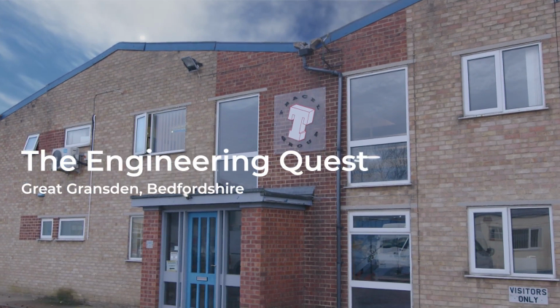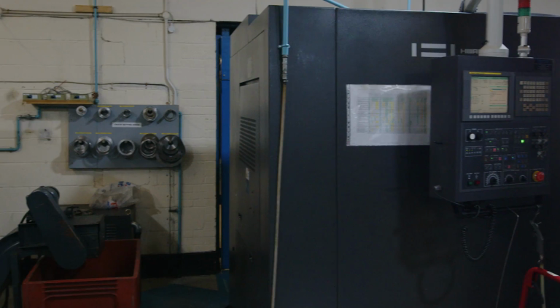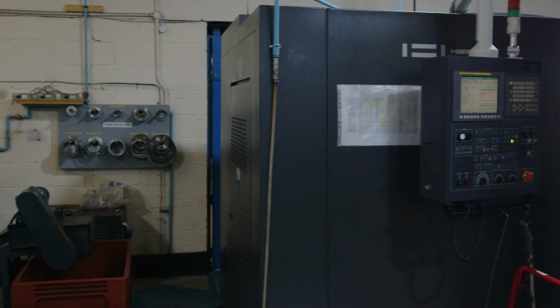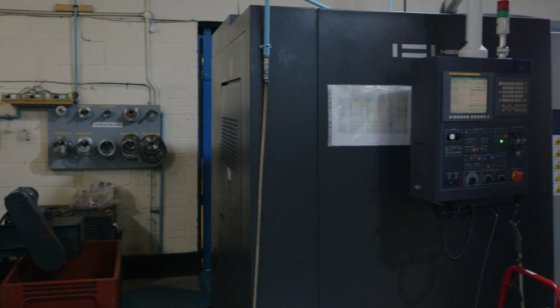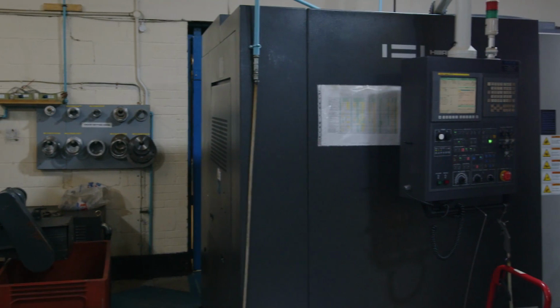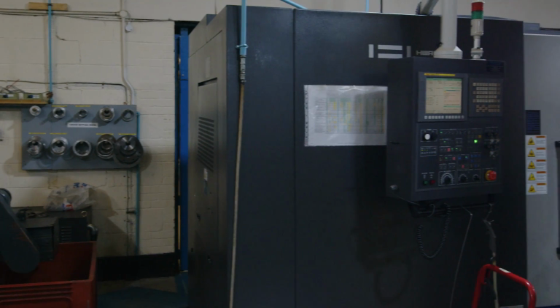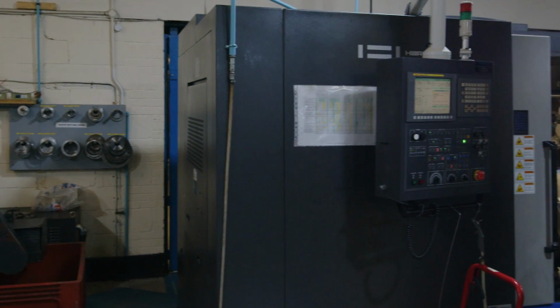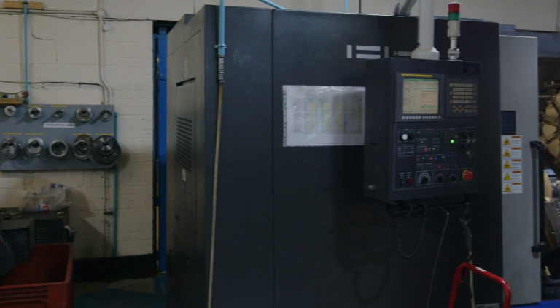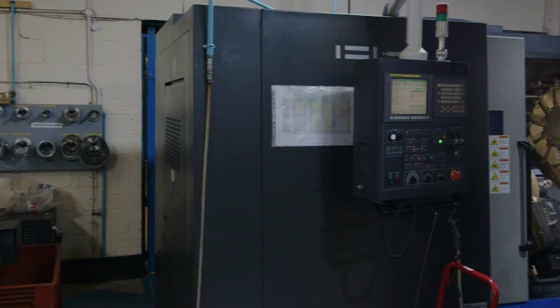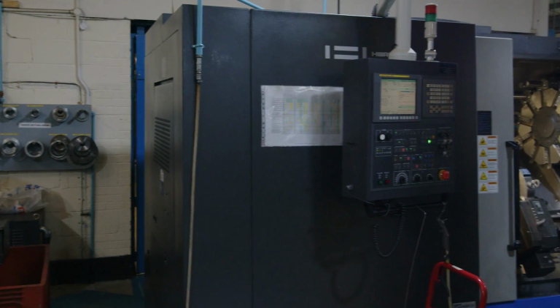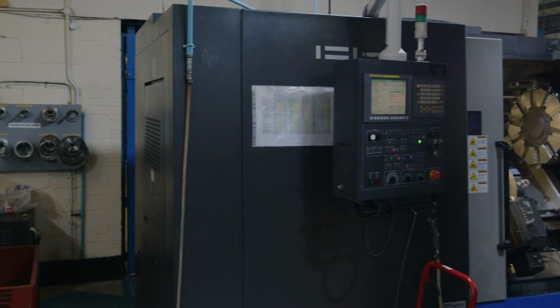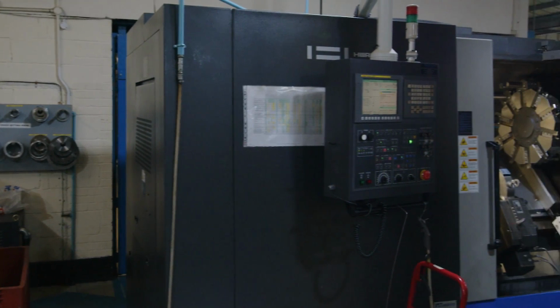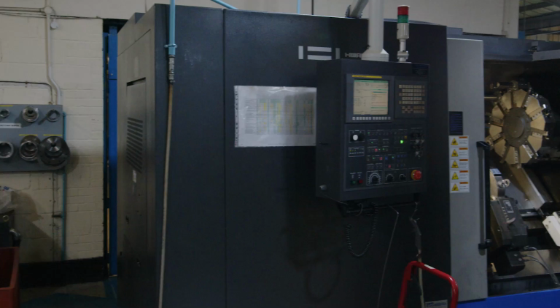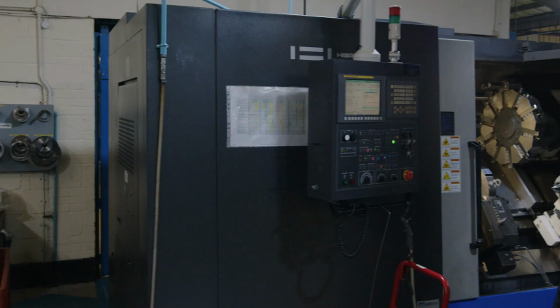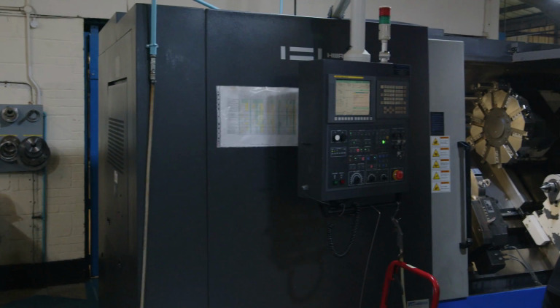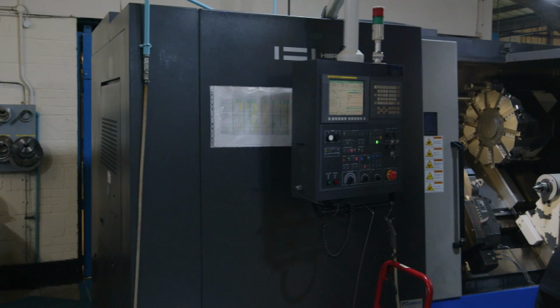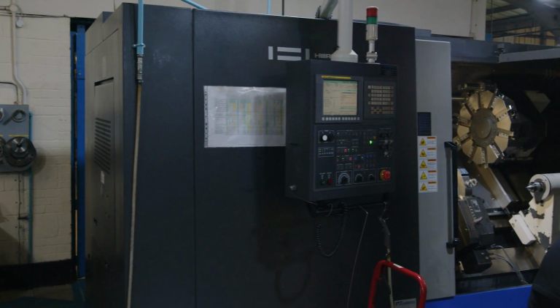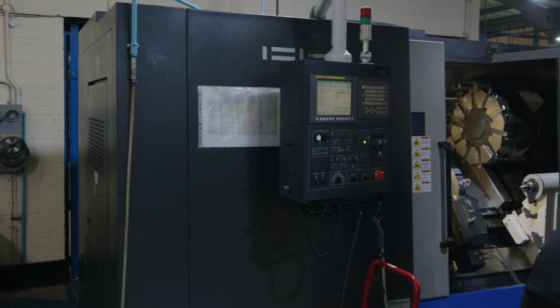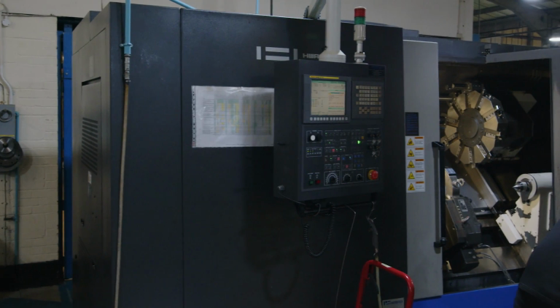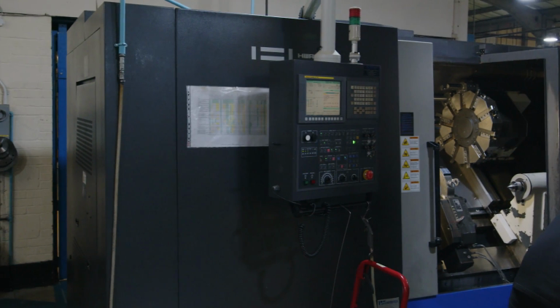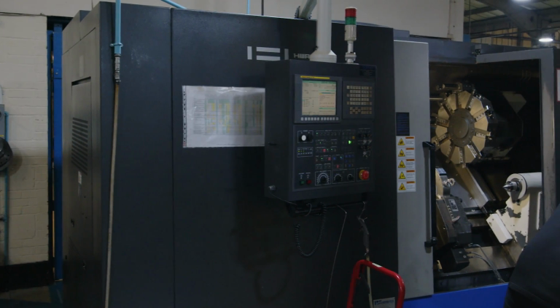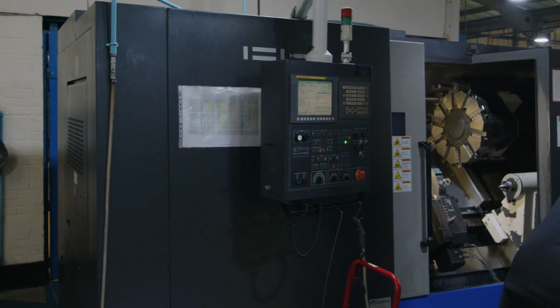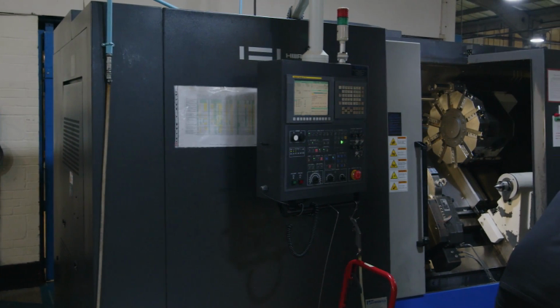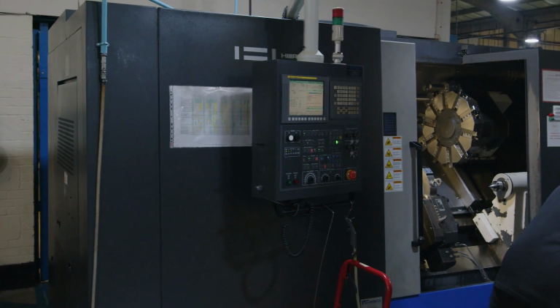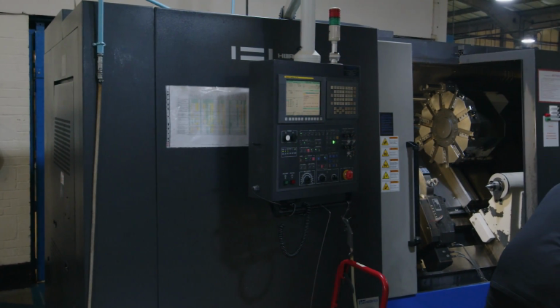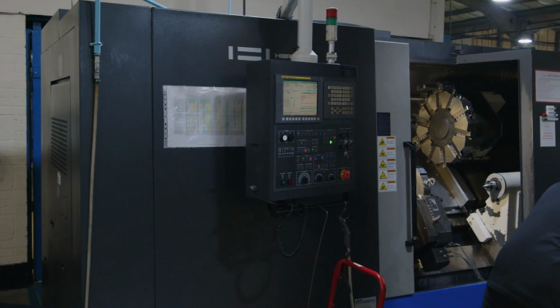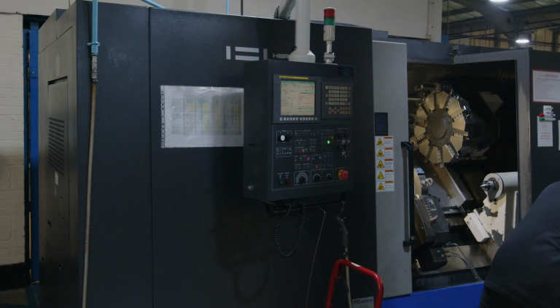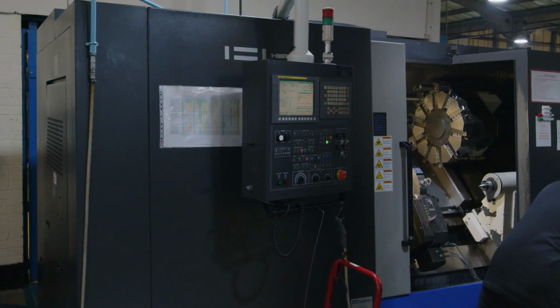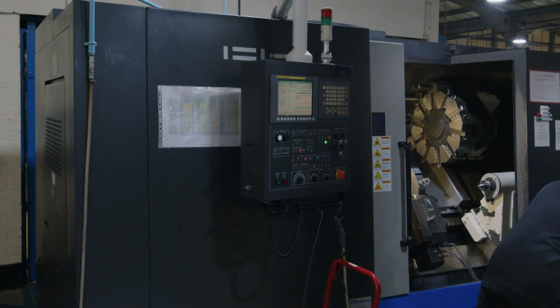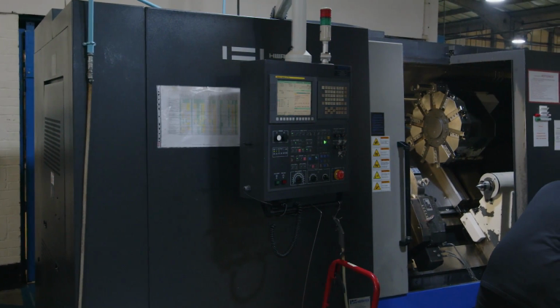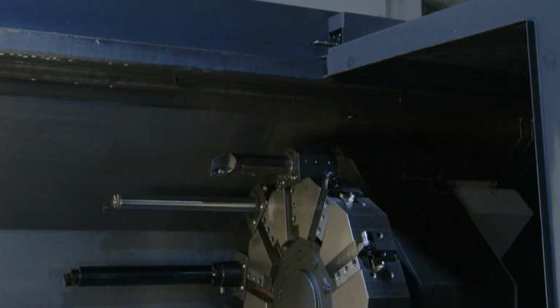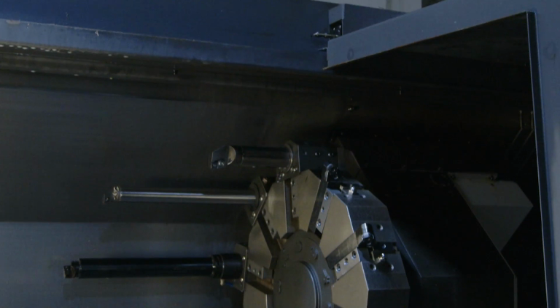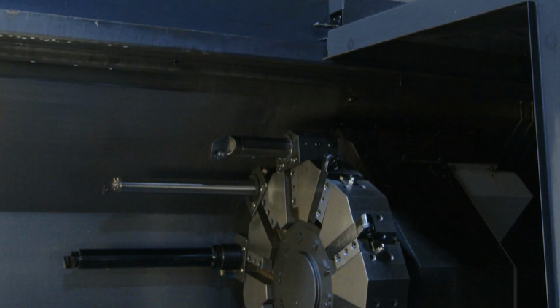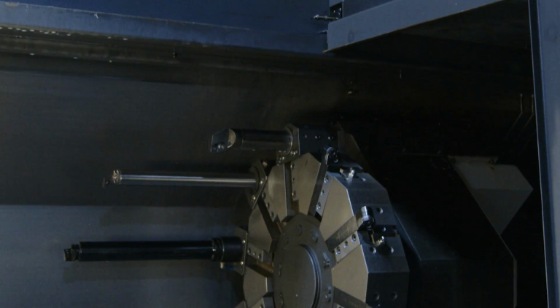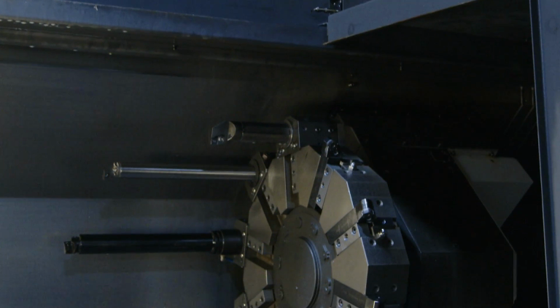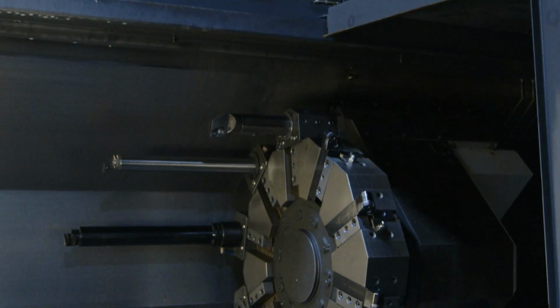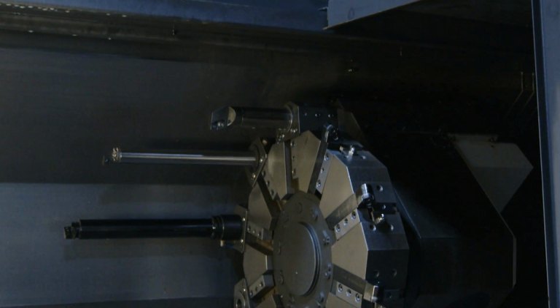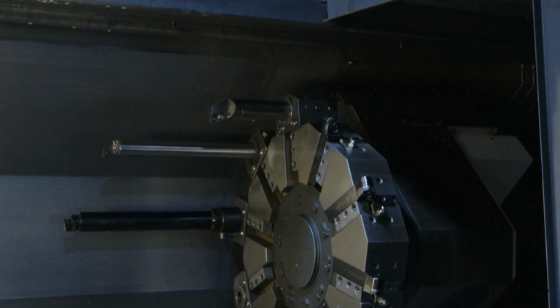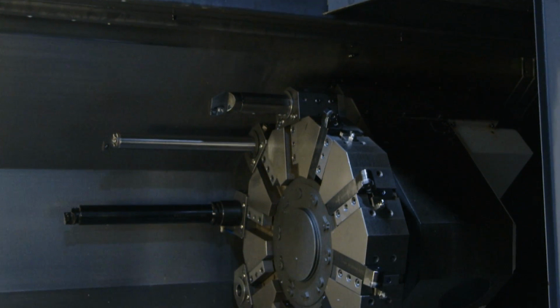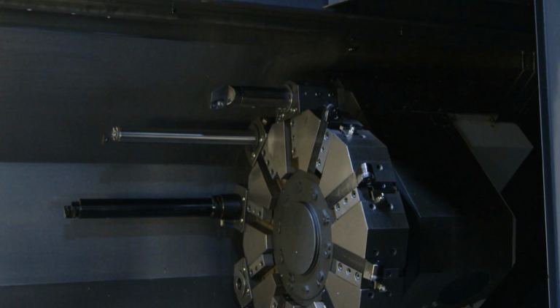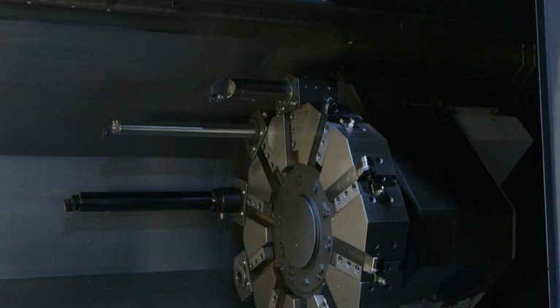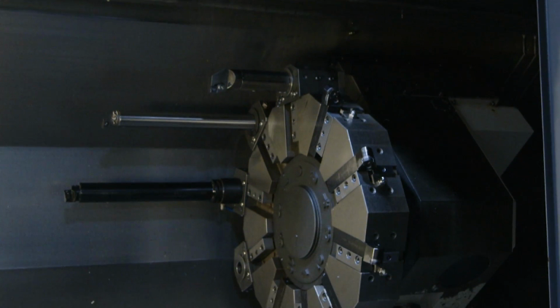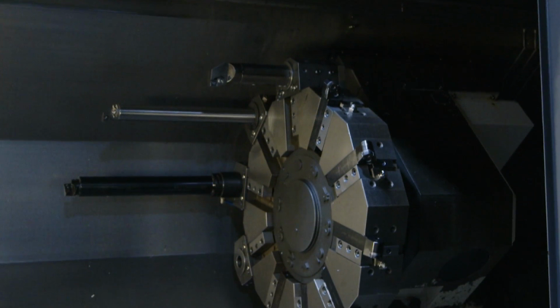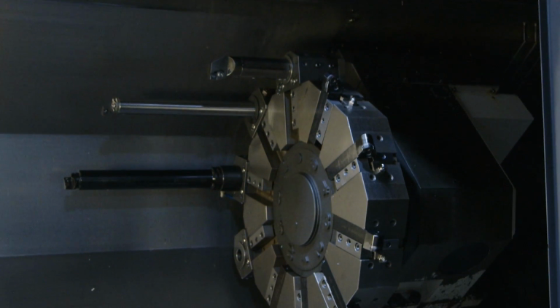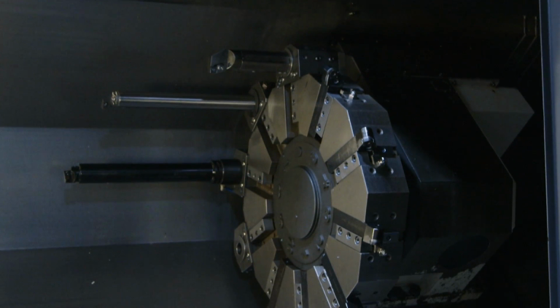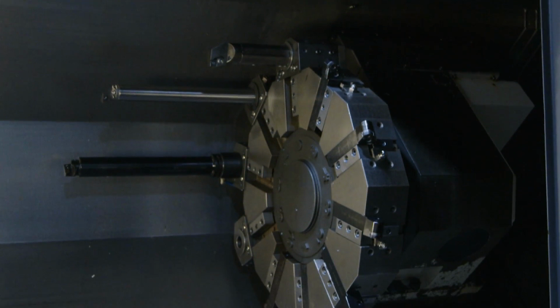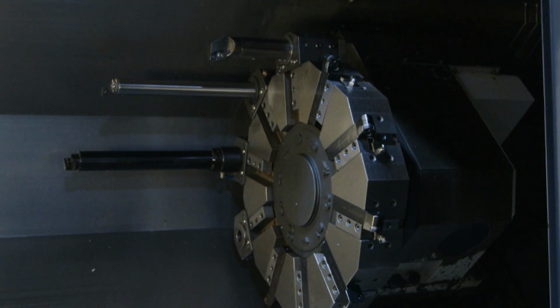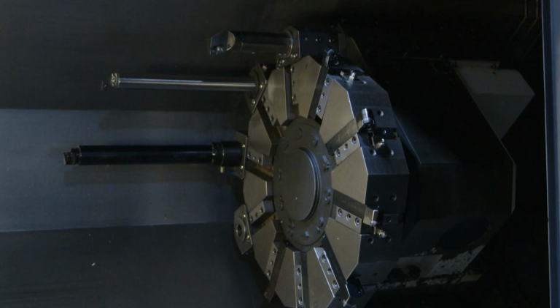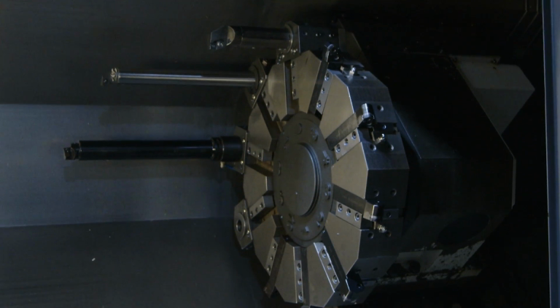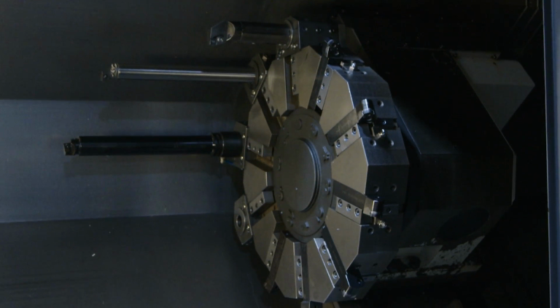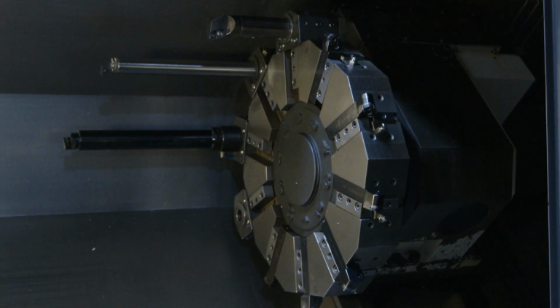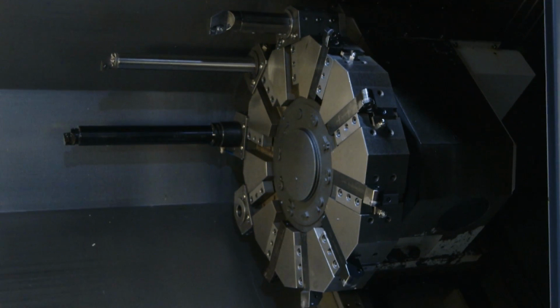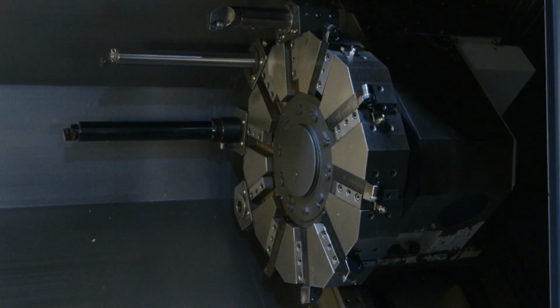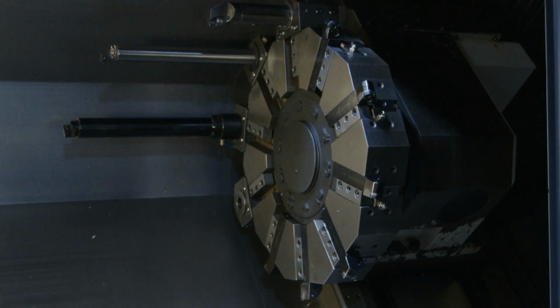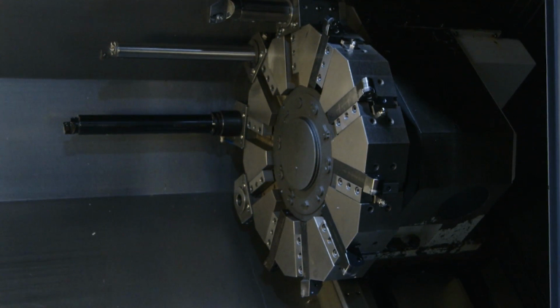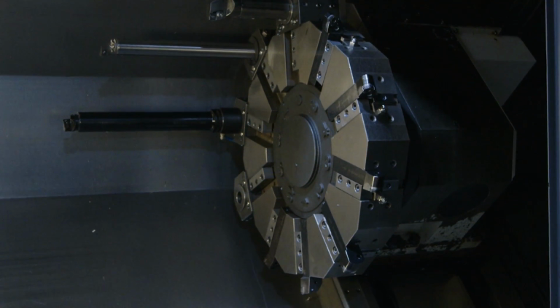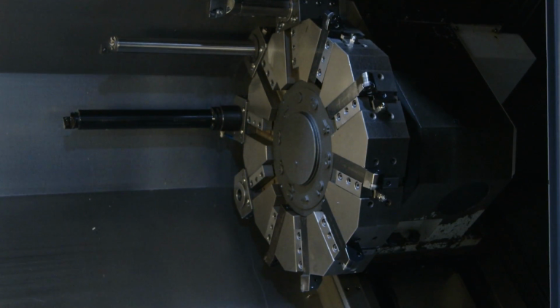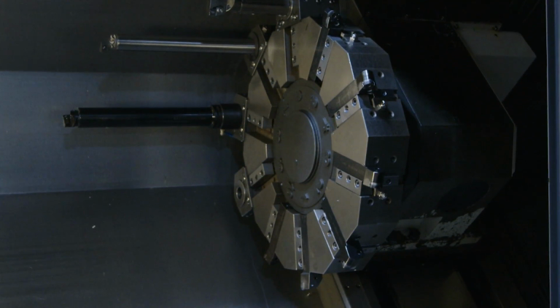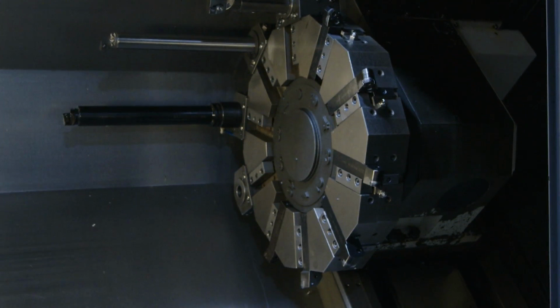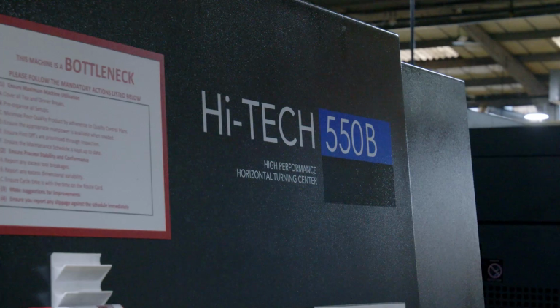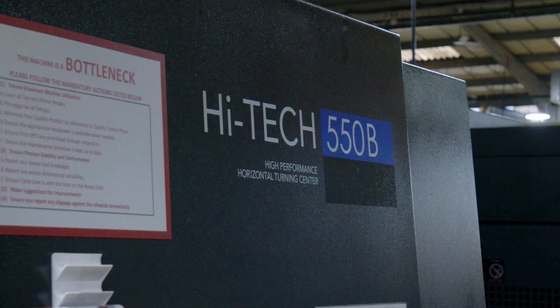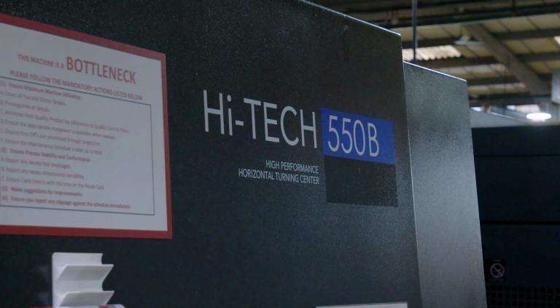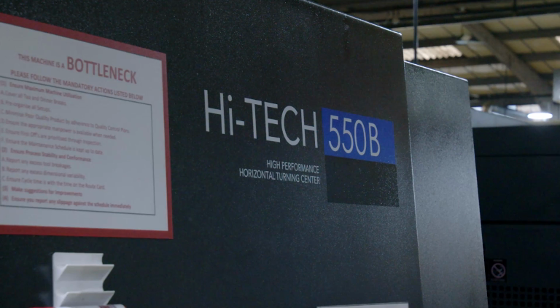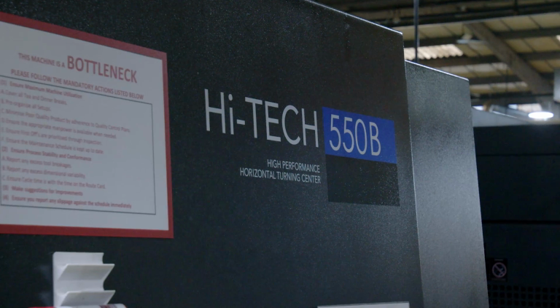I'm actually an operator and a set-up at the Engineering Quest. I do a lot of product development on various new jobs that come through the factory.